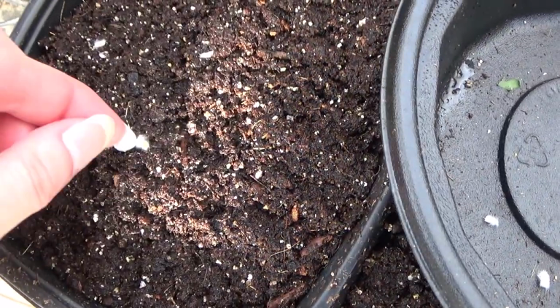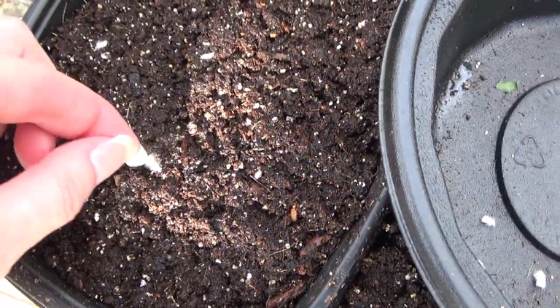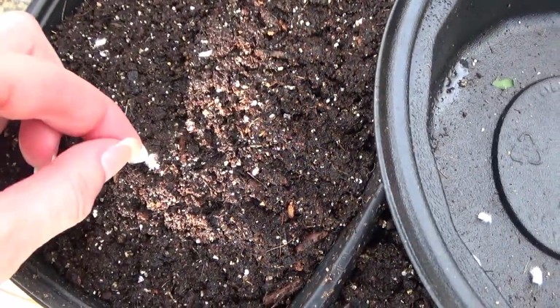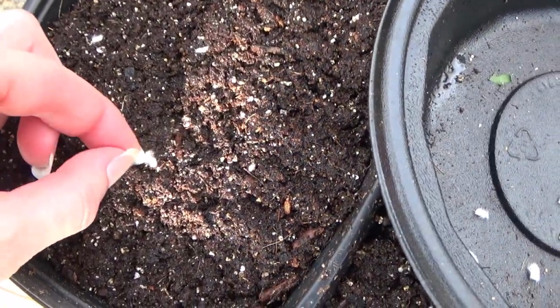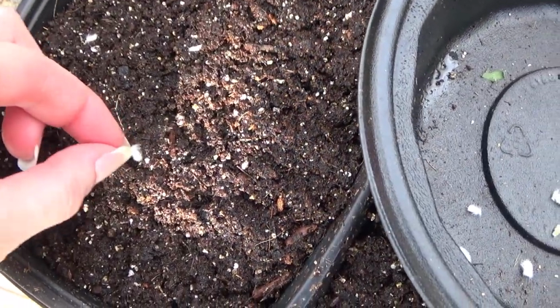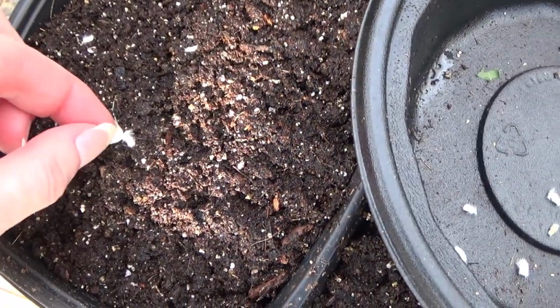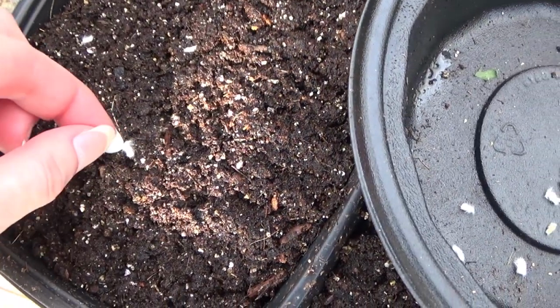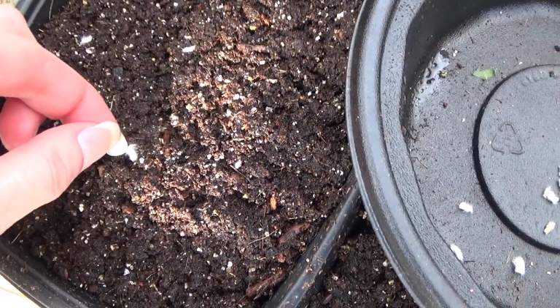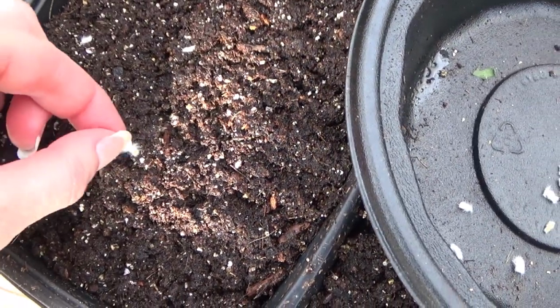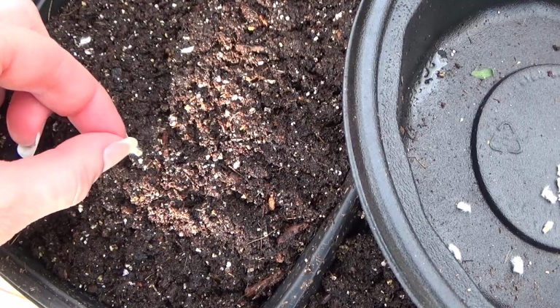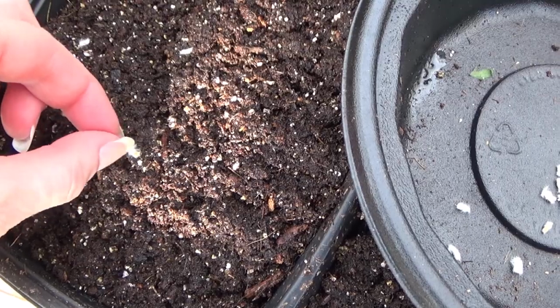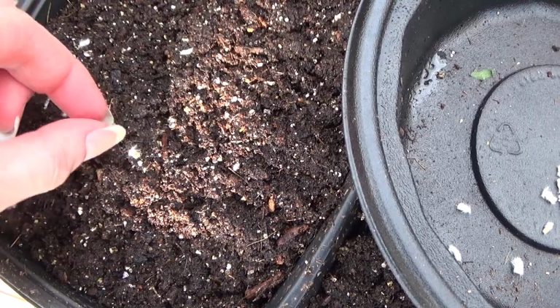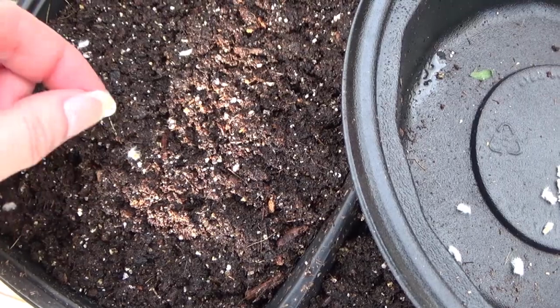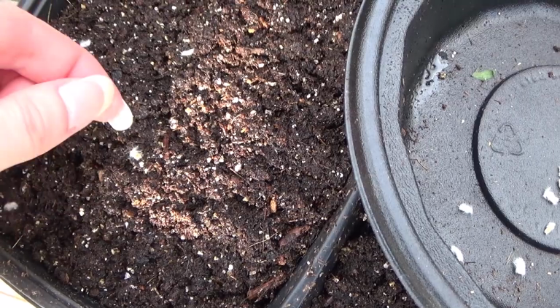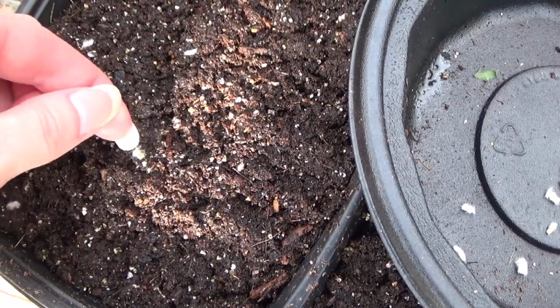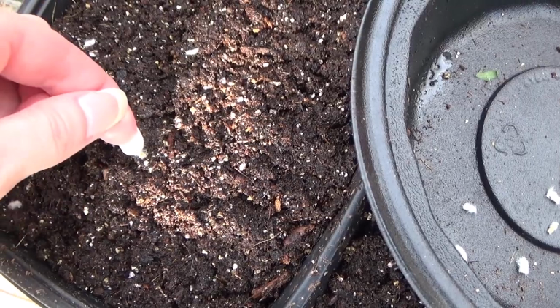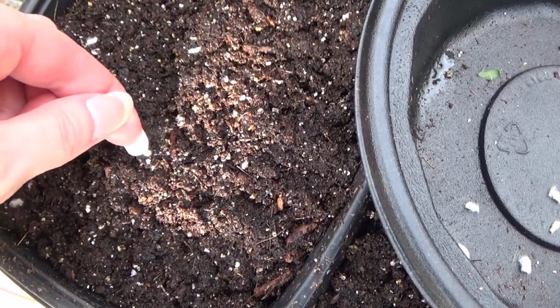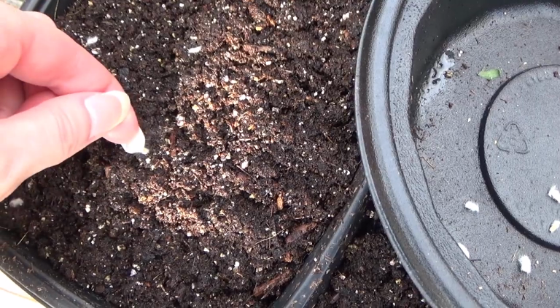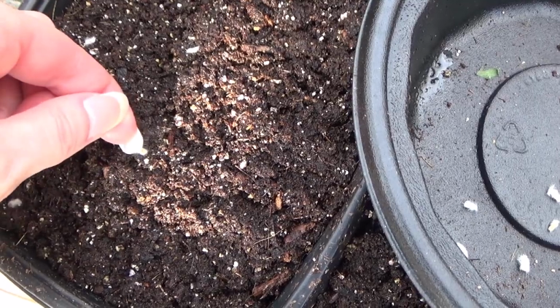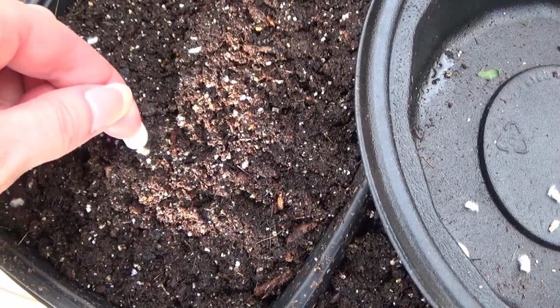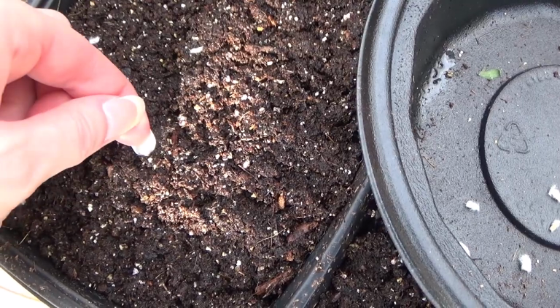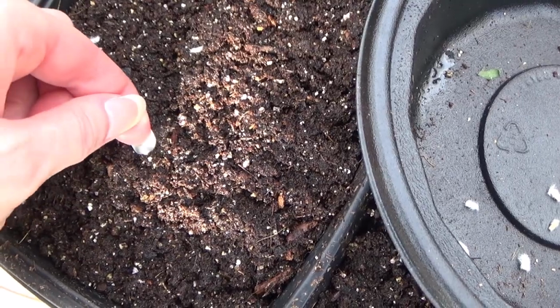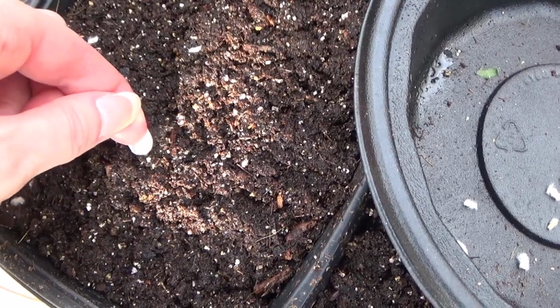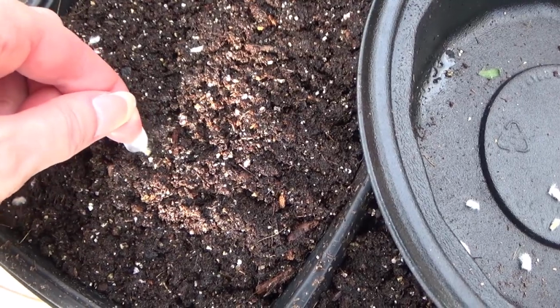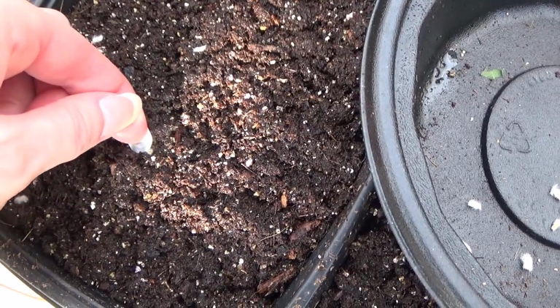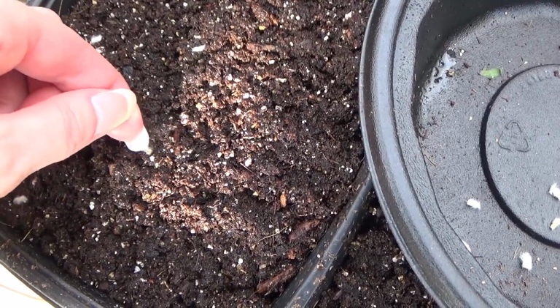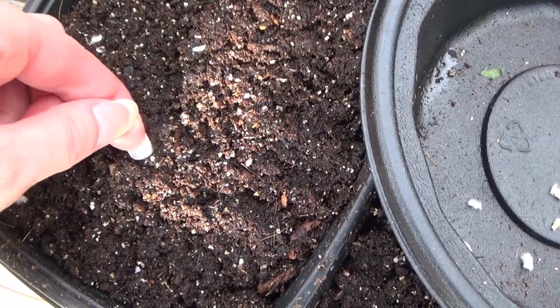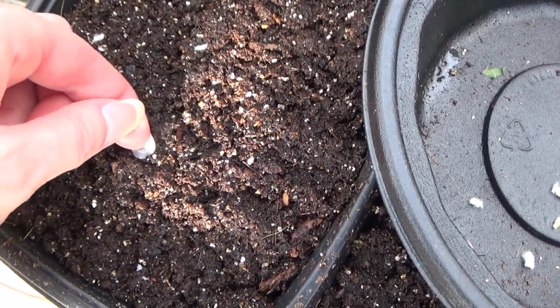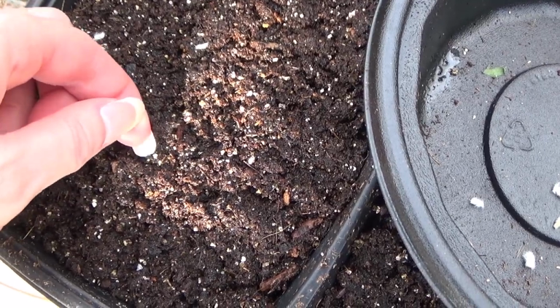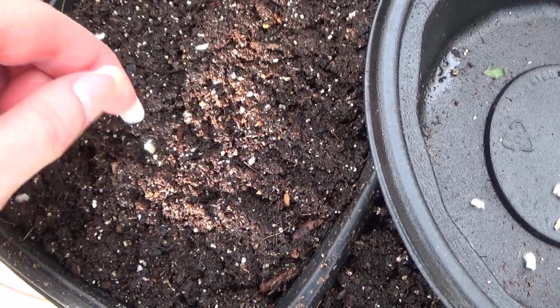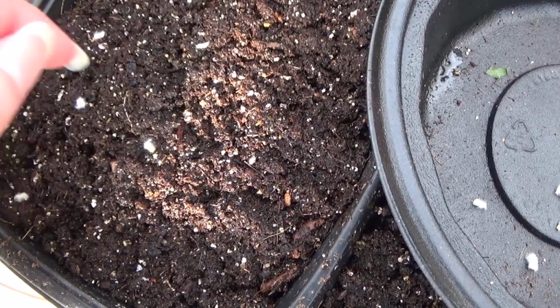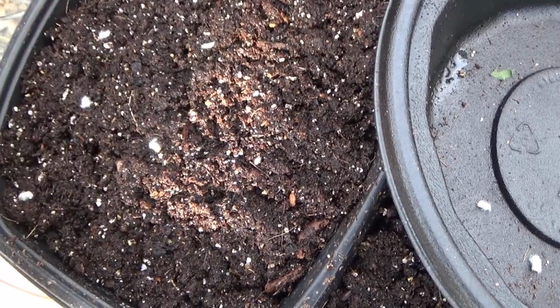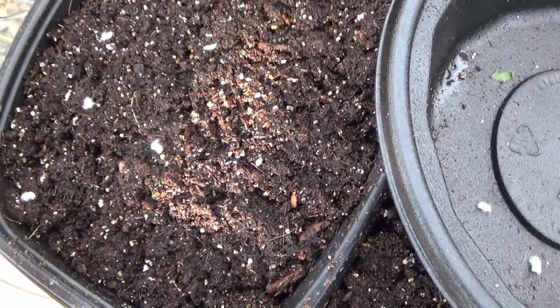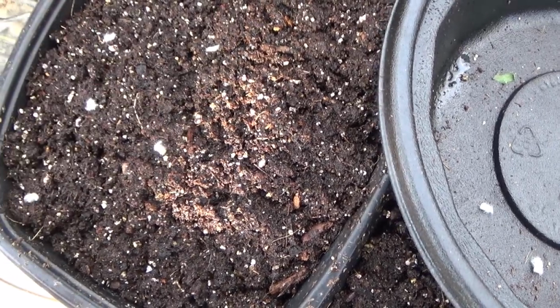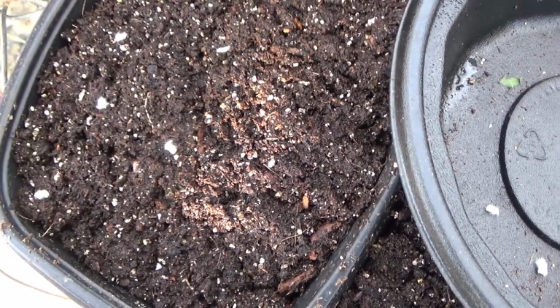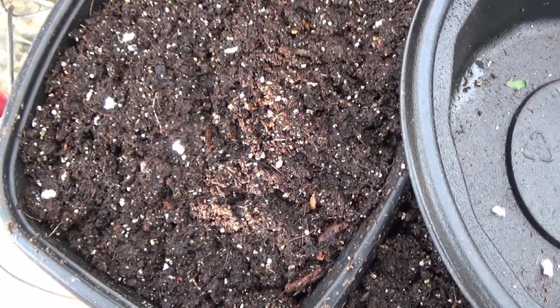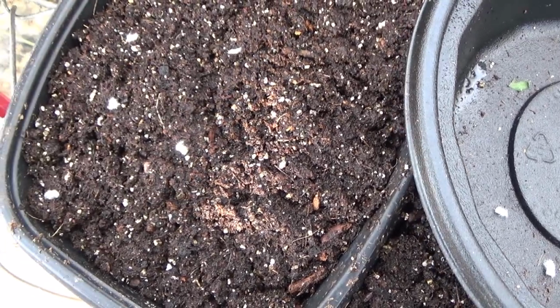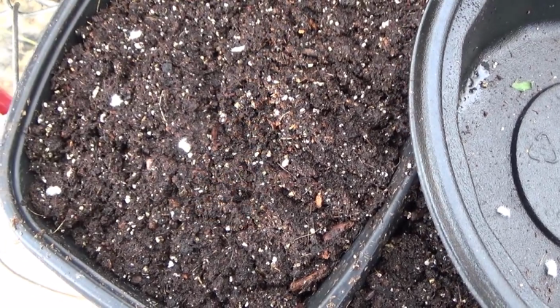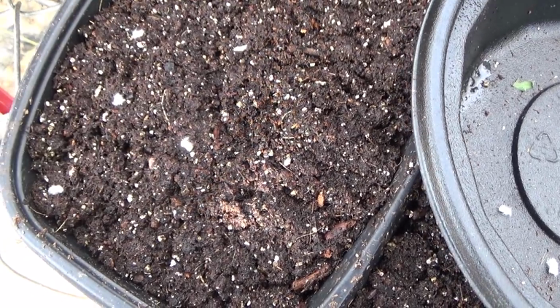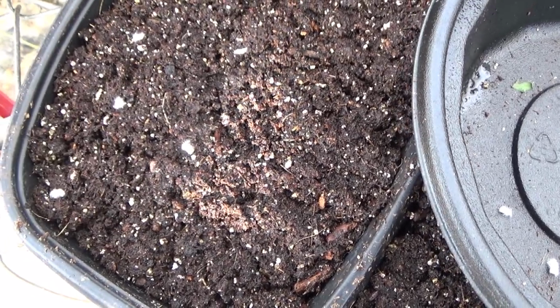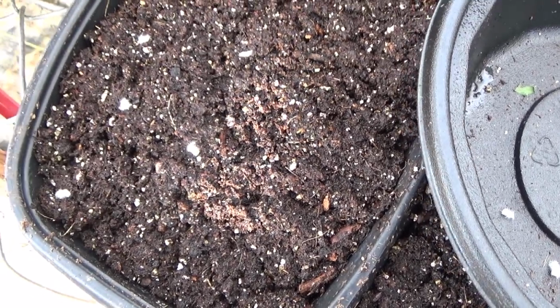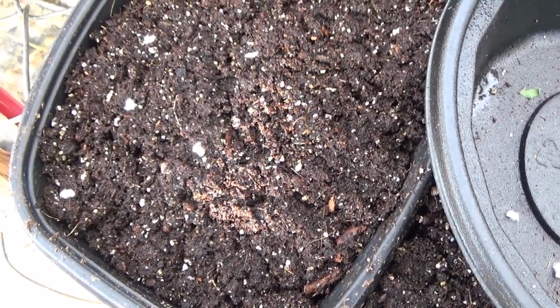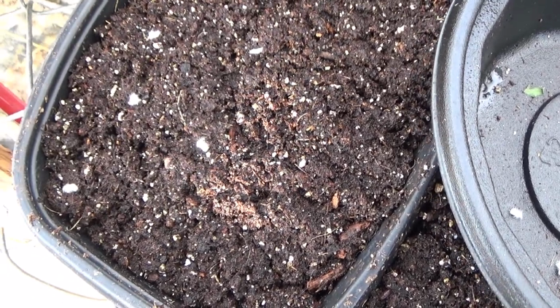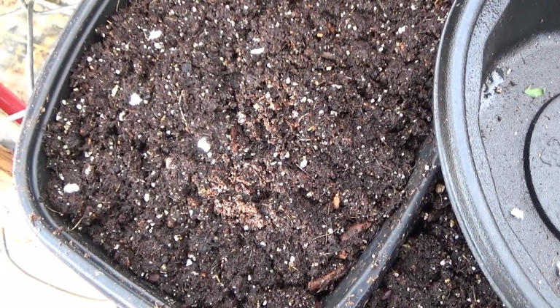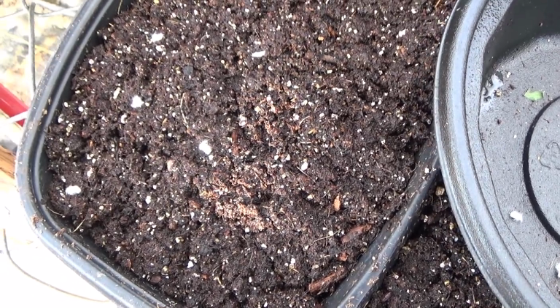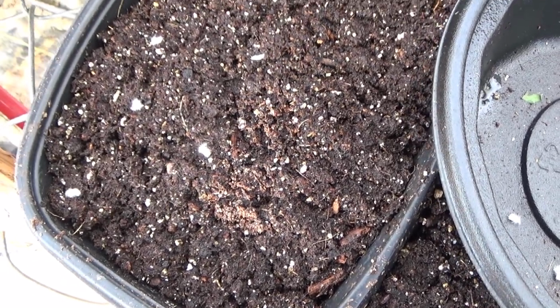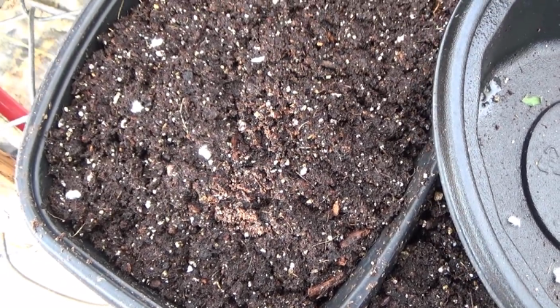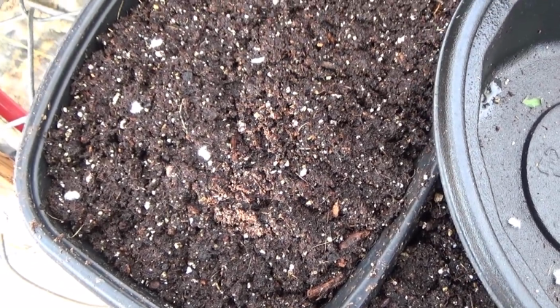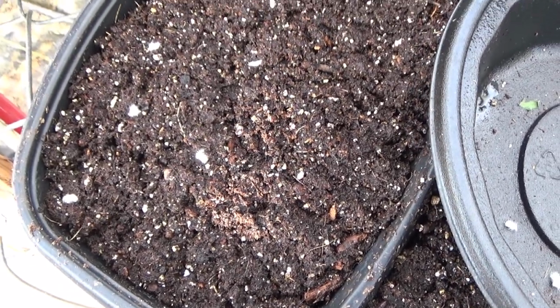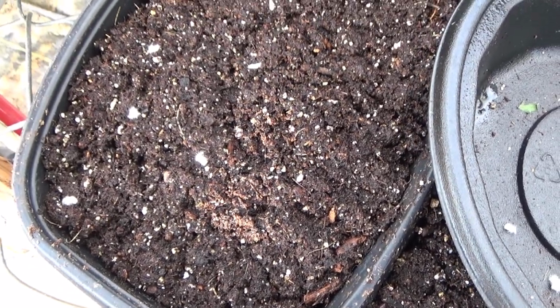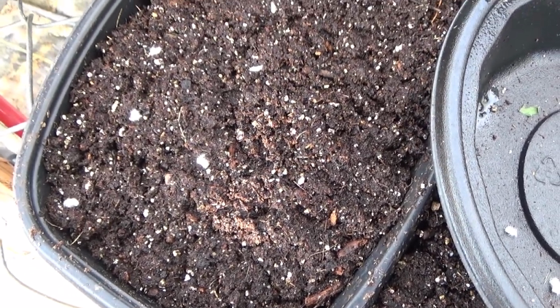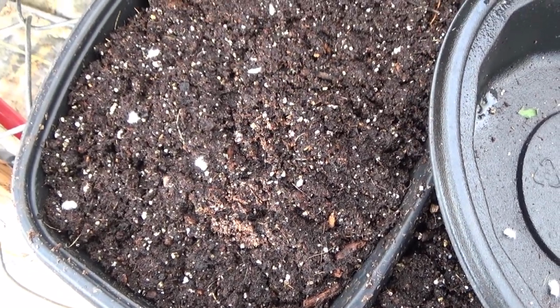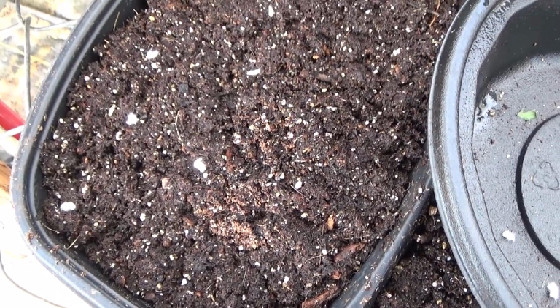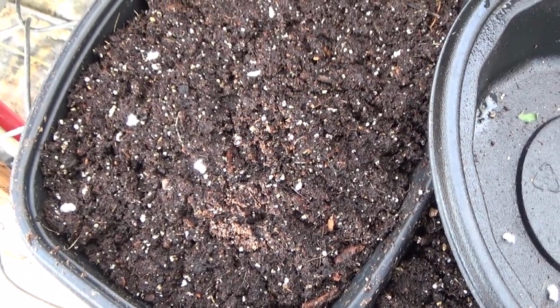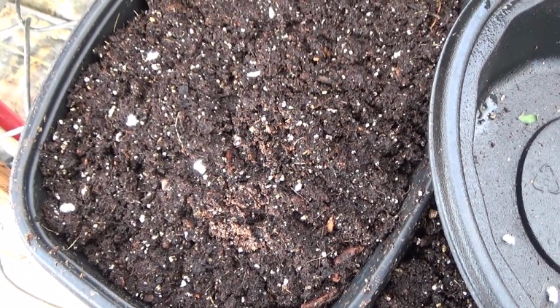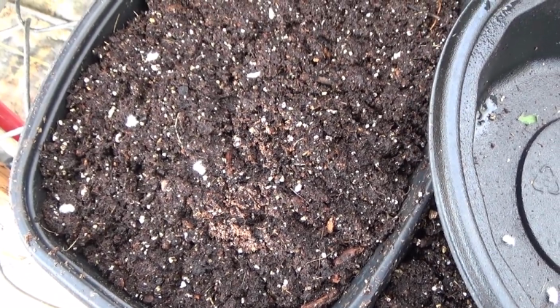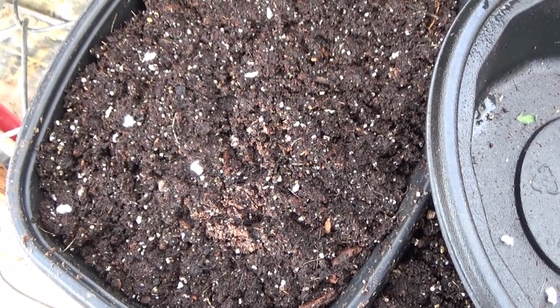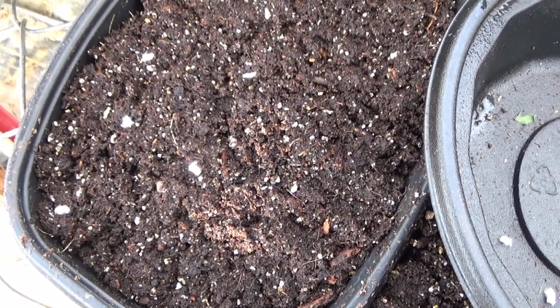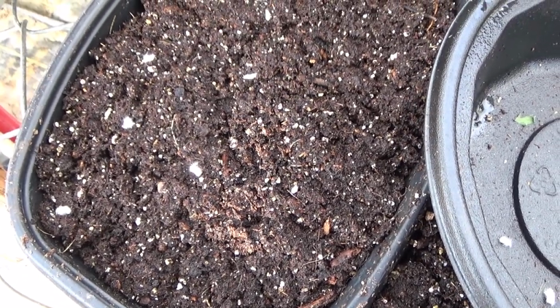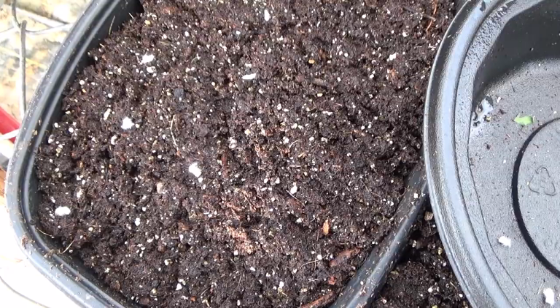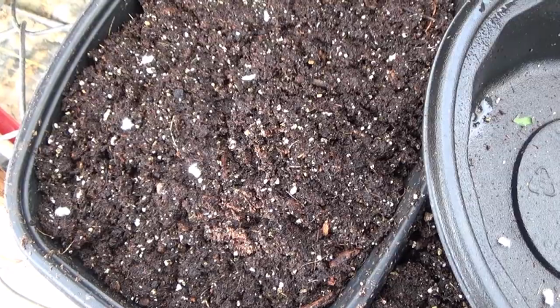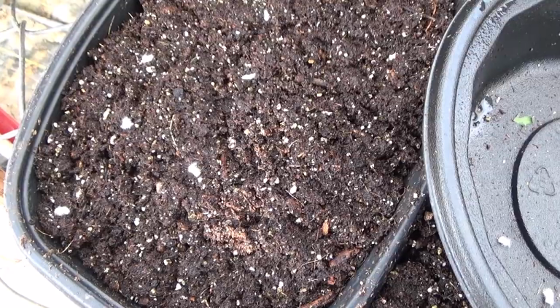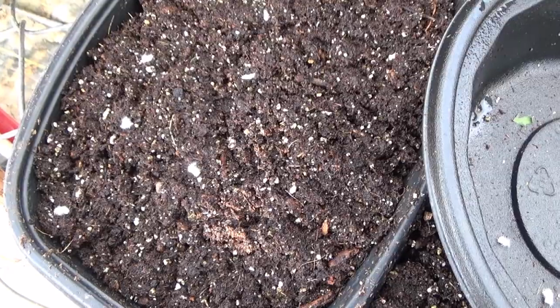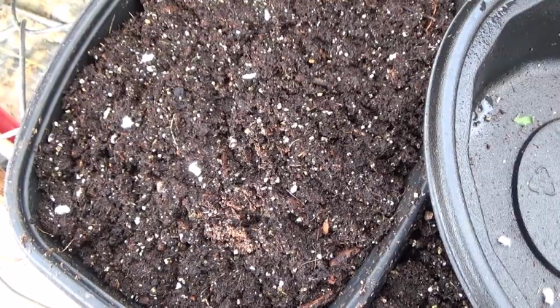So I'm going to finish getting these planted here, and then I'll come back and tell you what to do next.